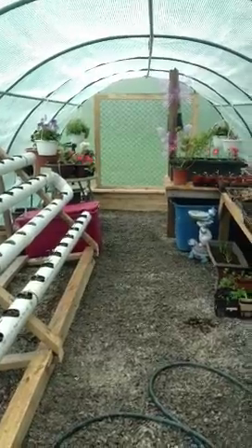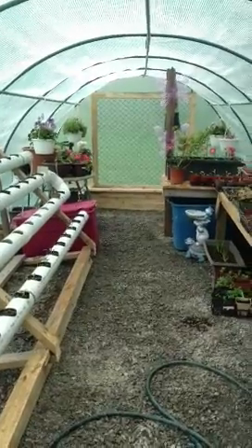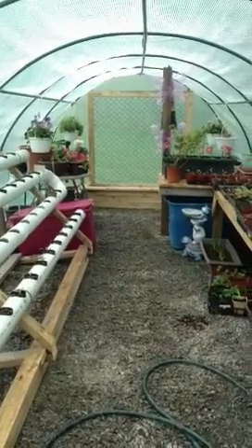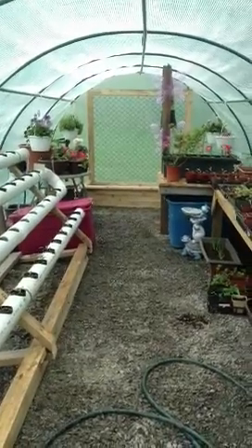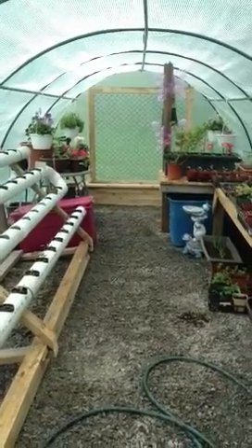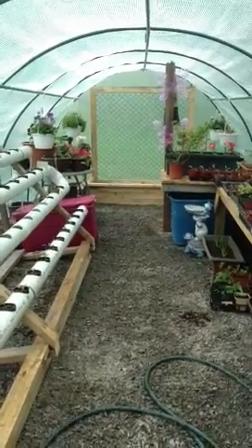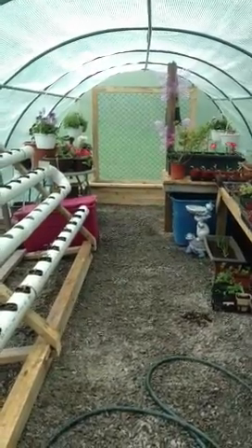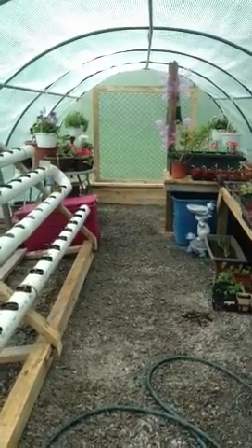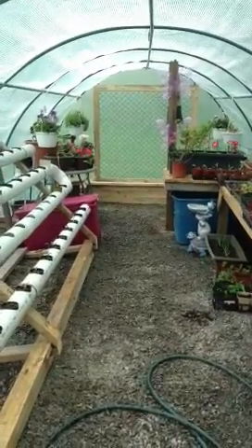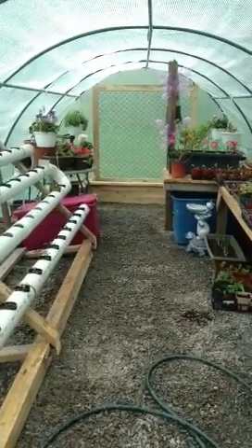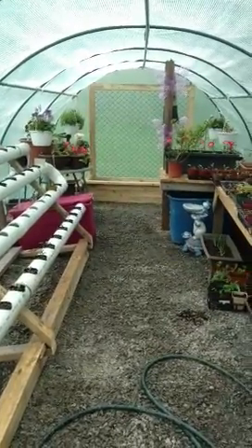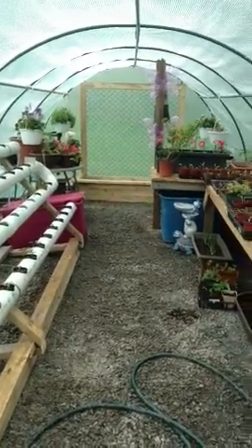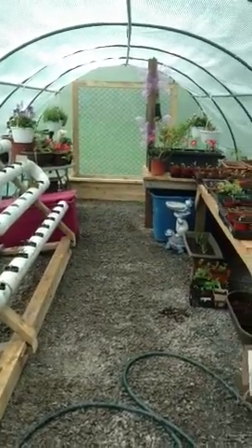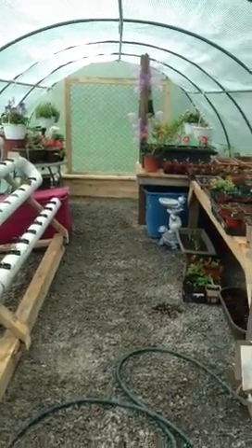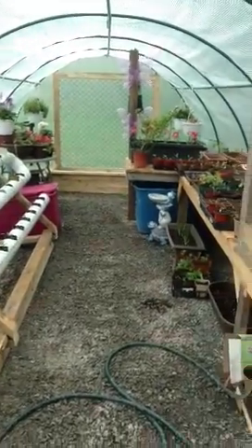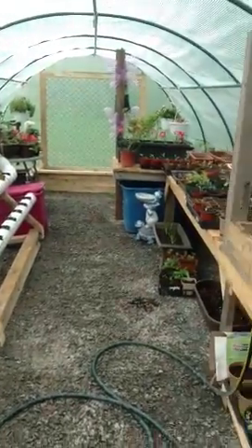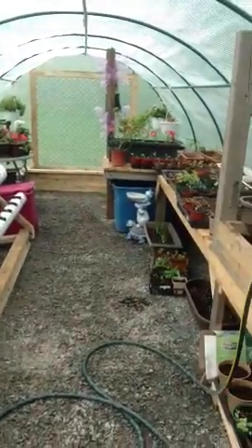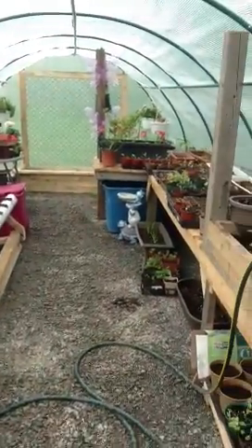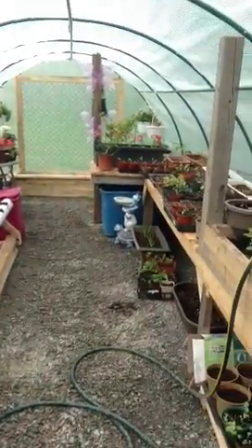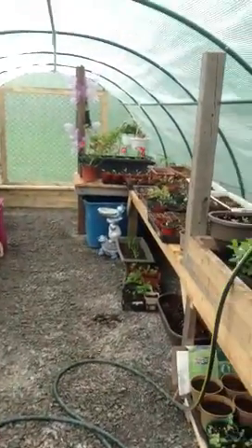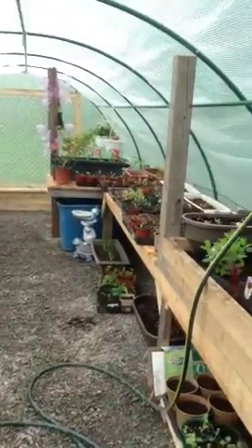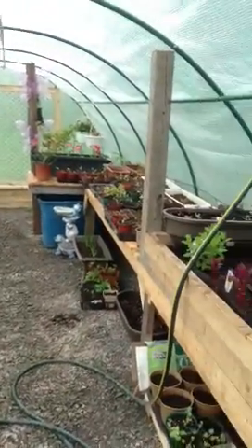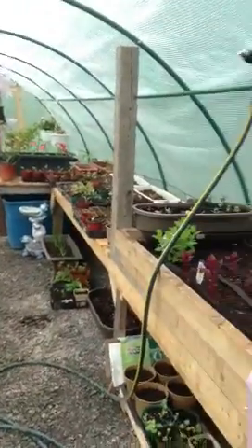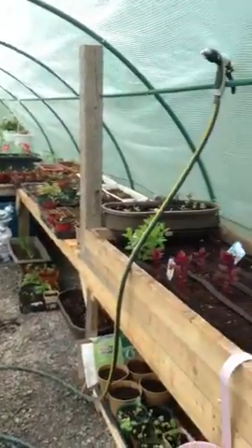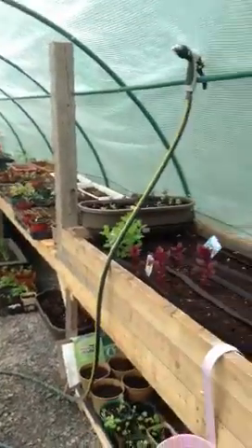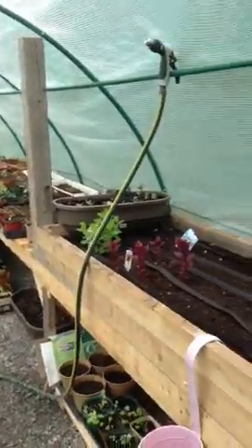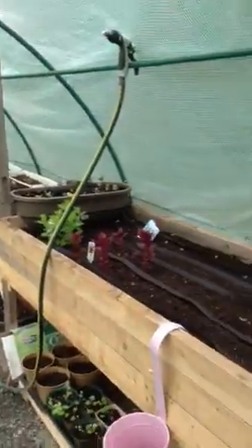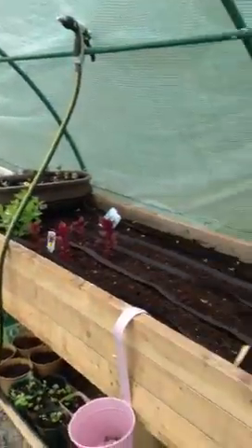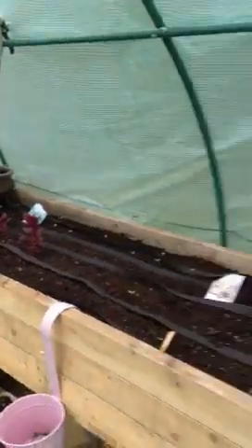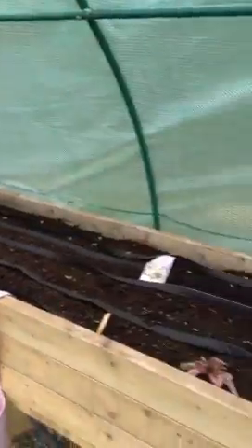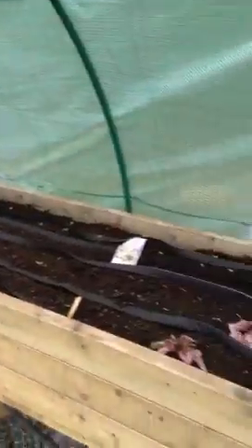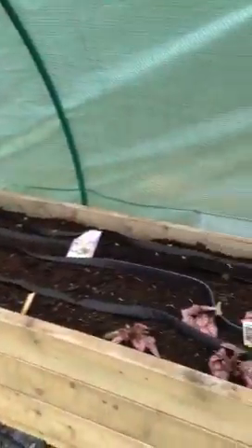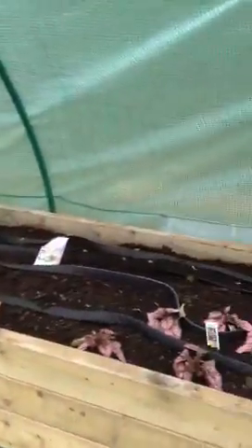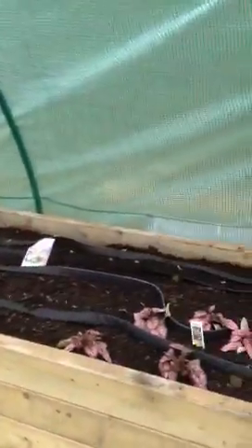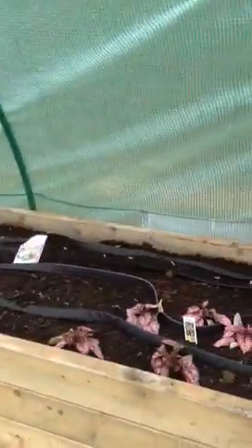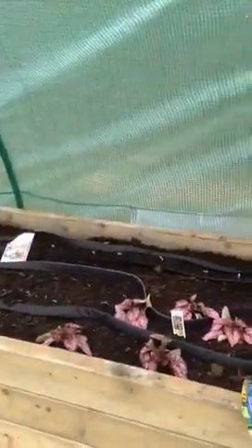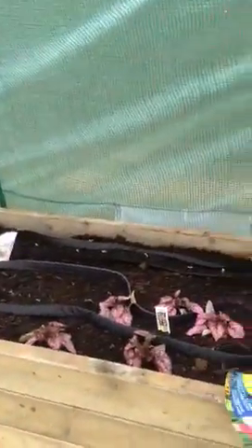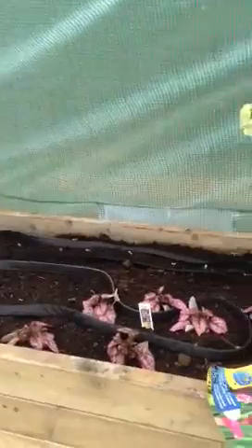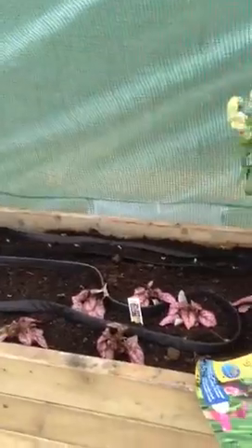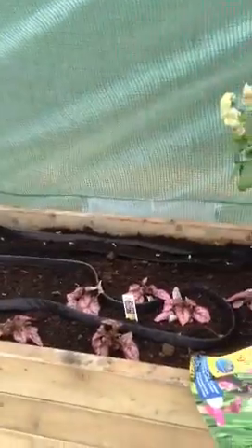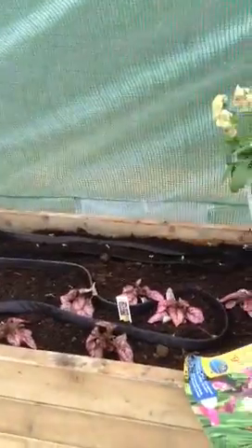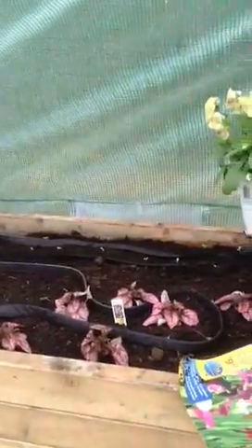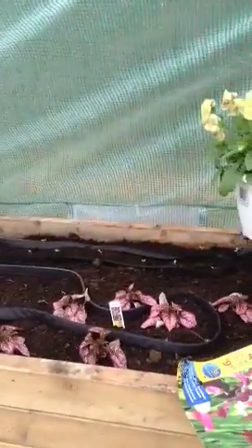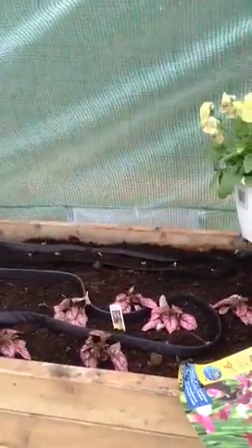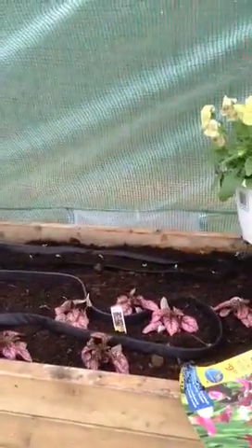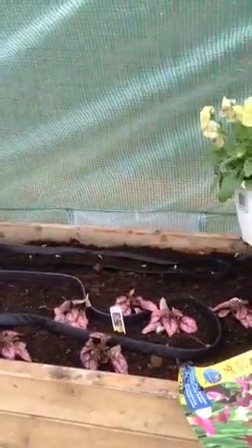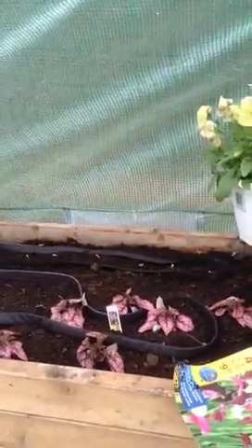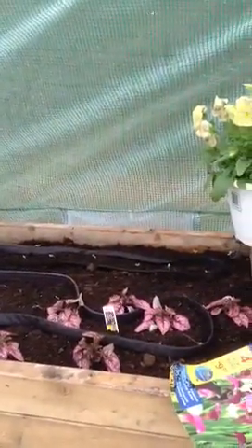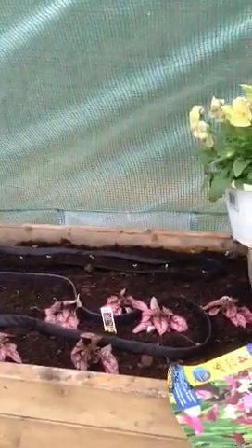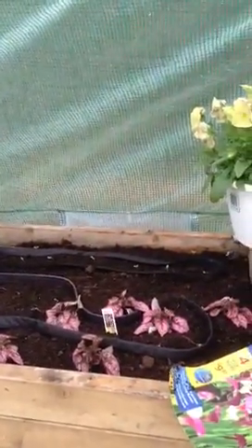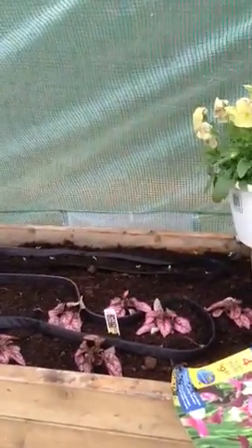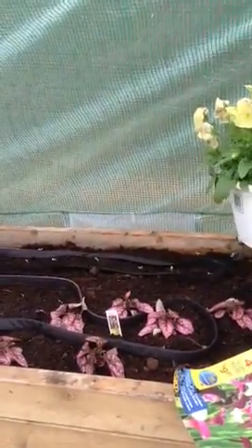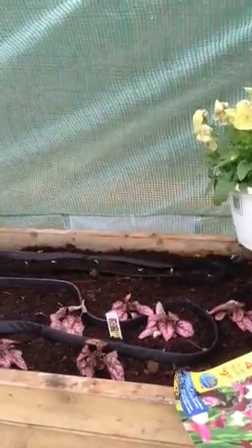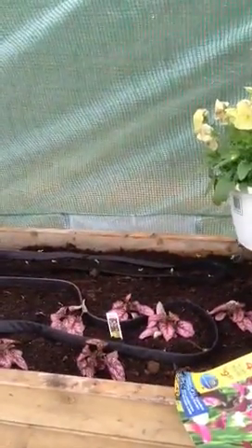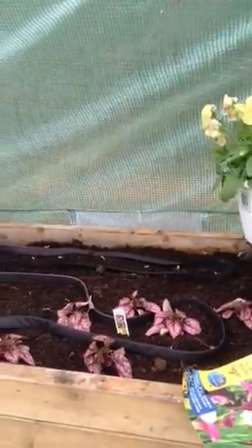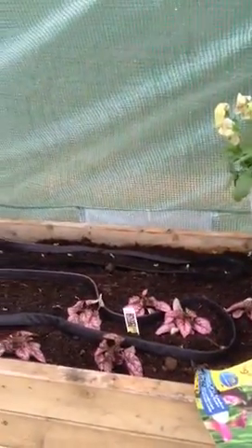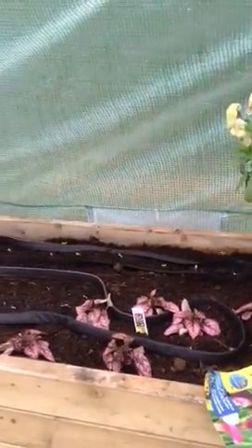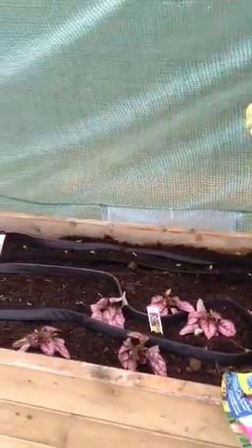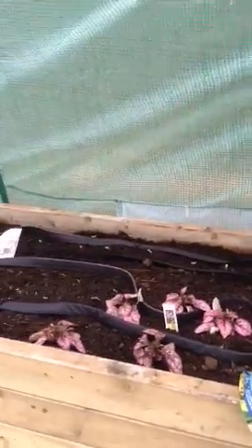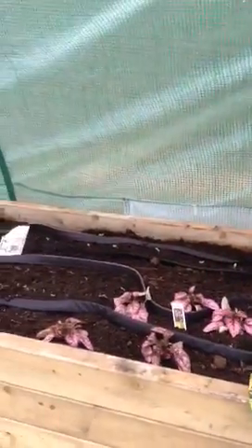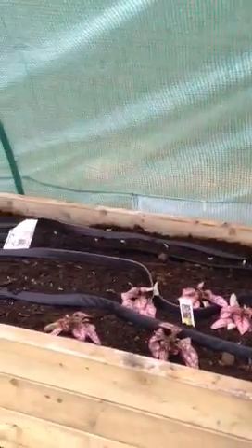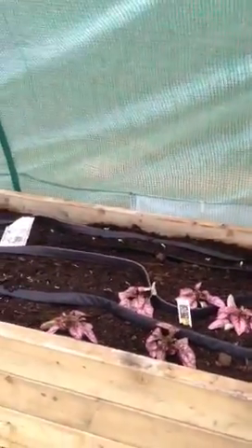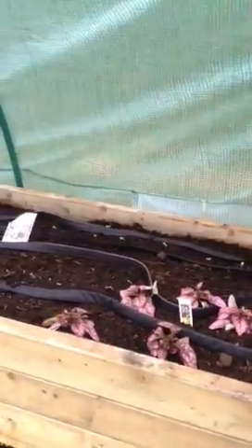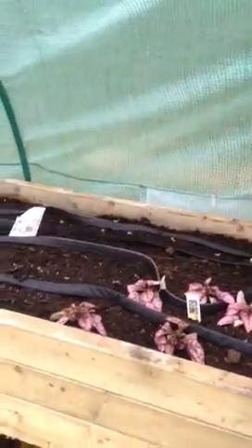Hi everyone, hope you're having a good afternoon. I just want to come check on my greenhouse, my flowers, what's going on.